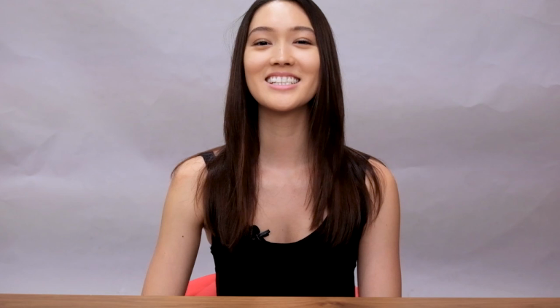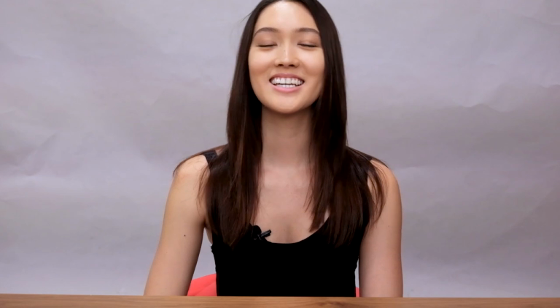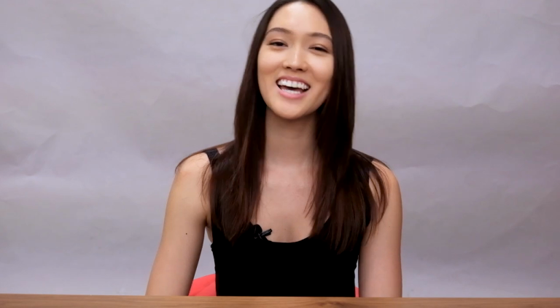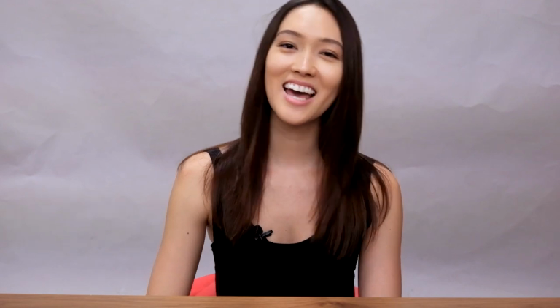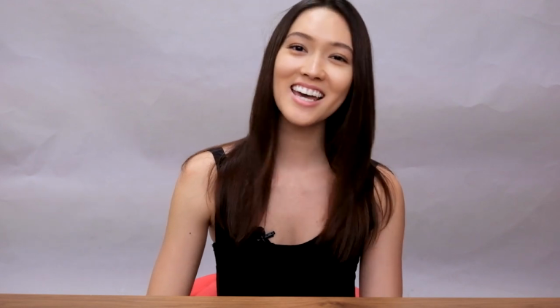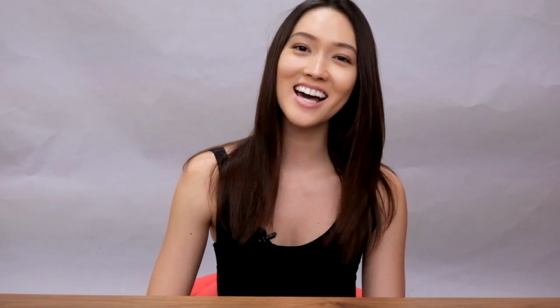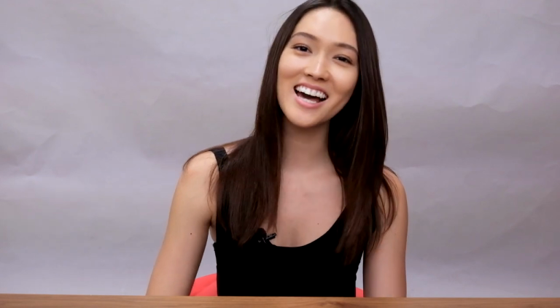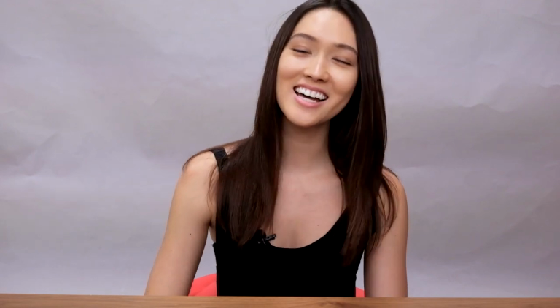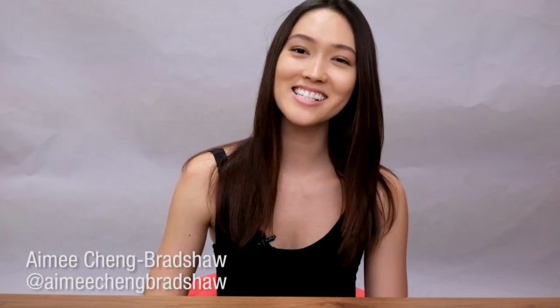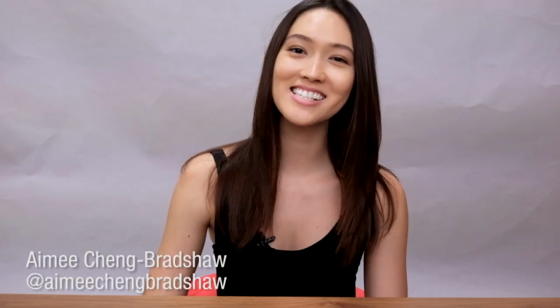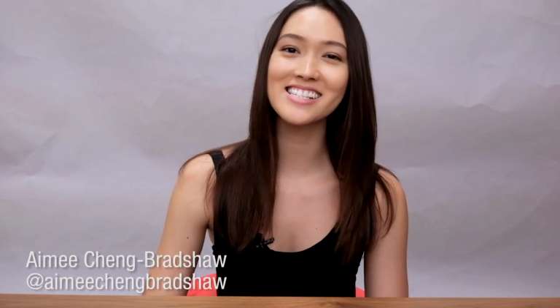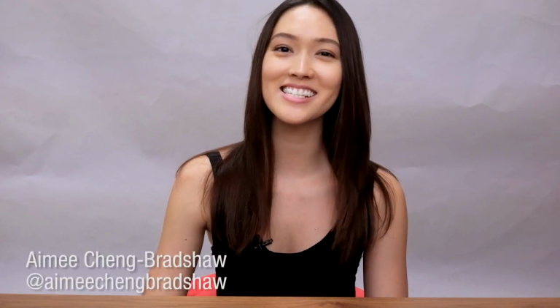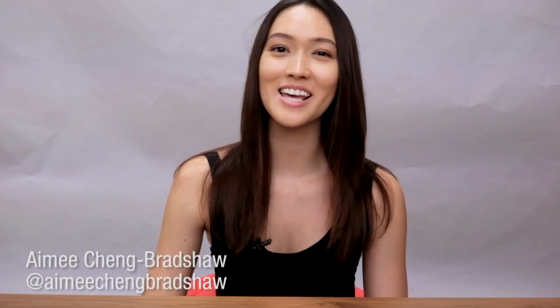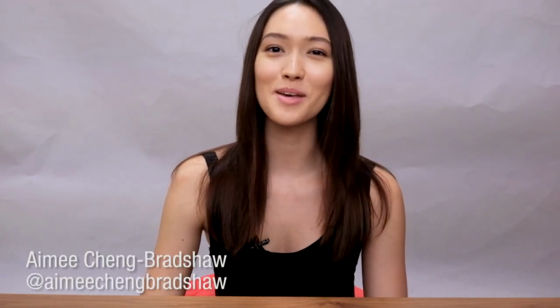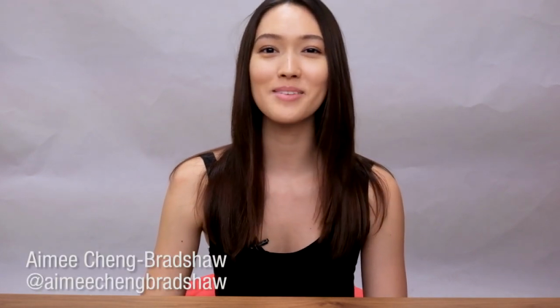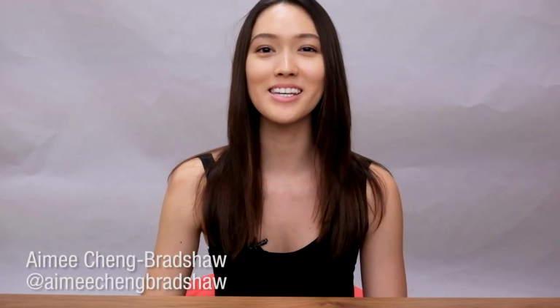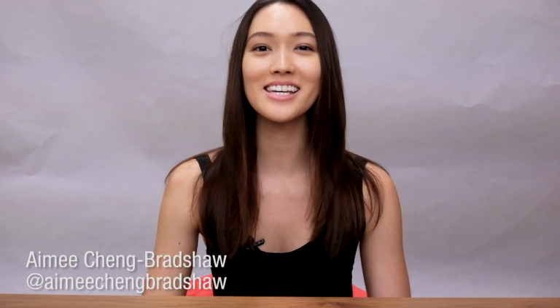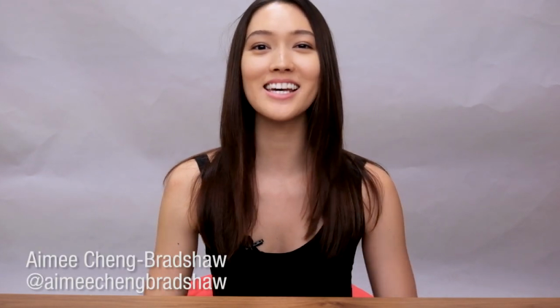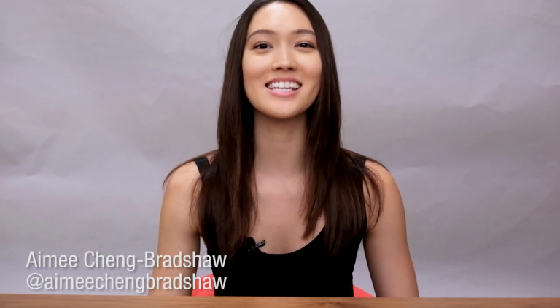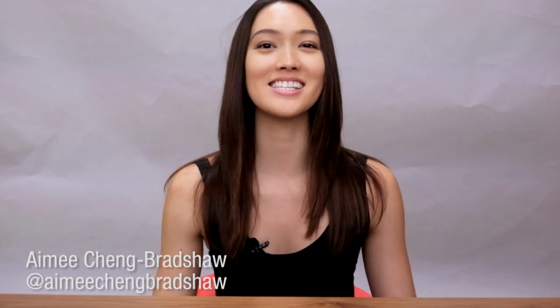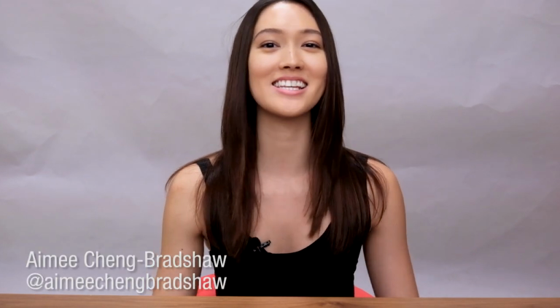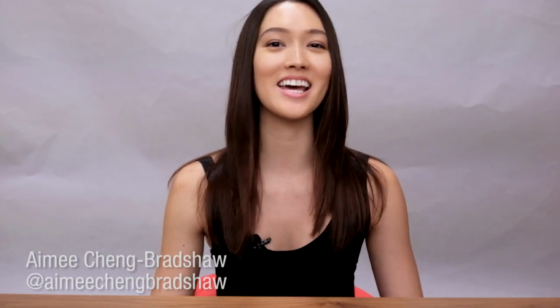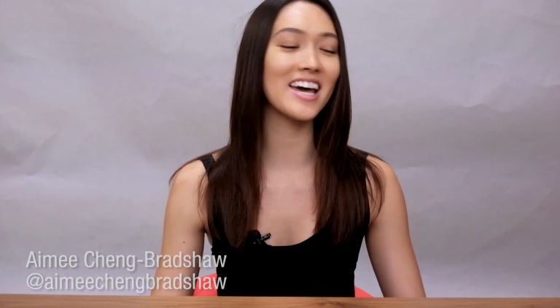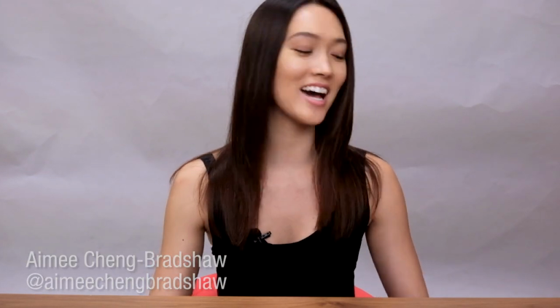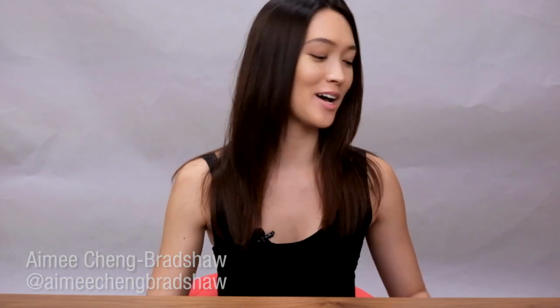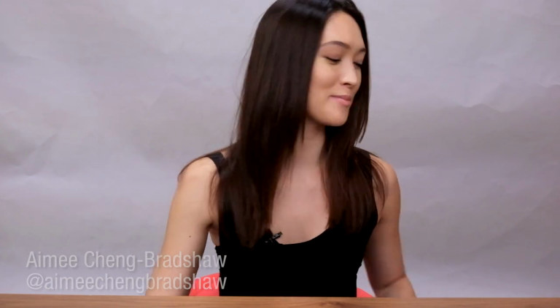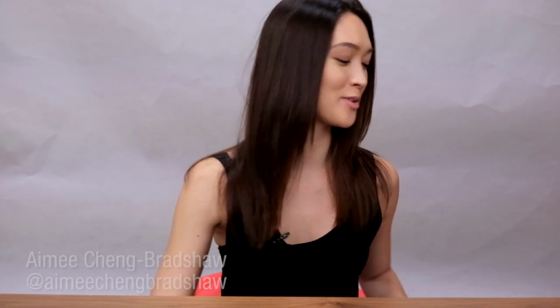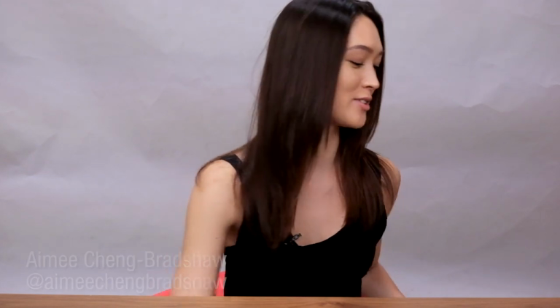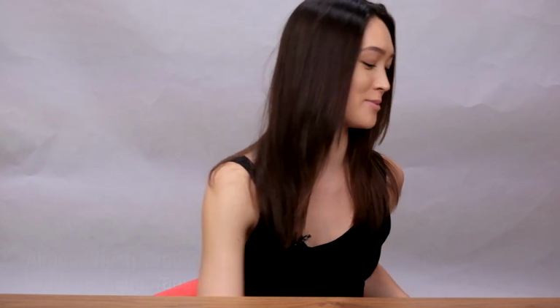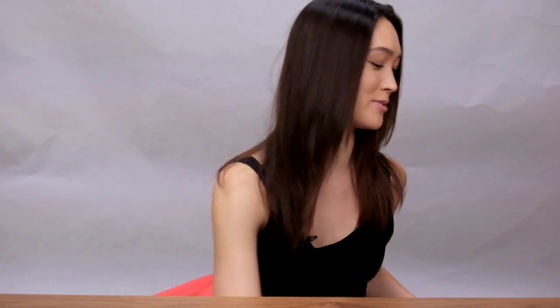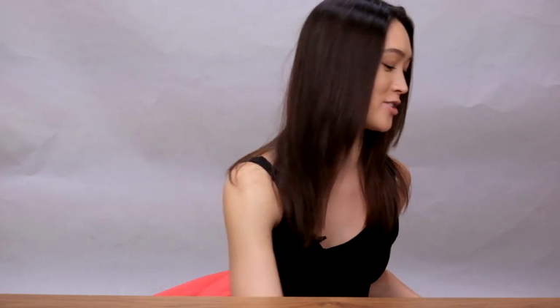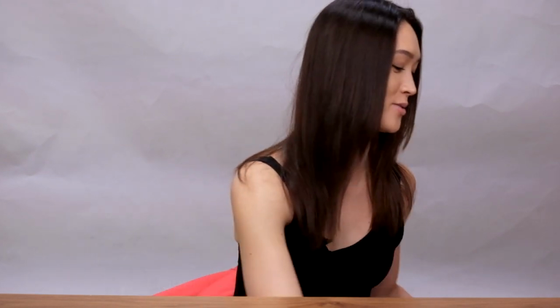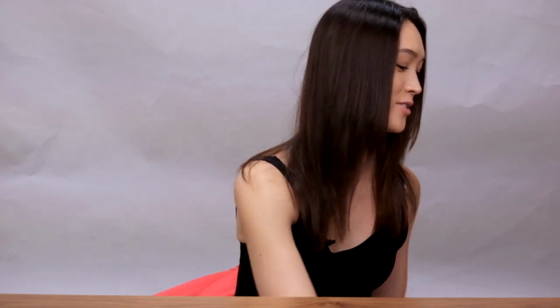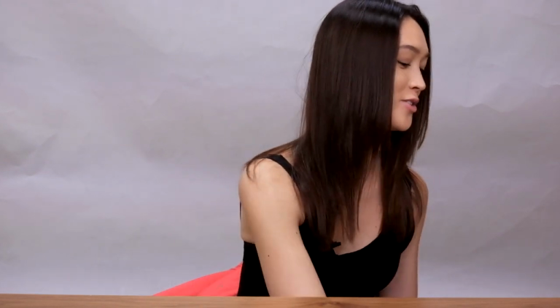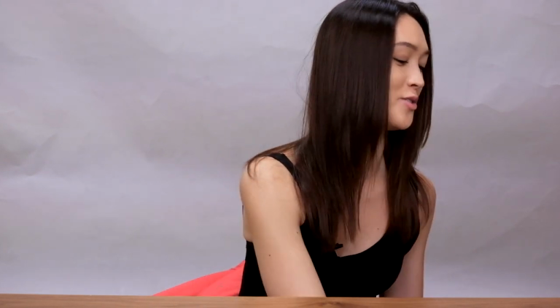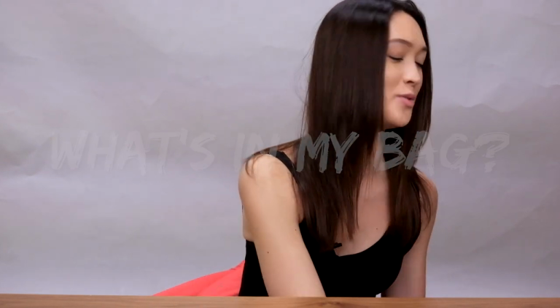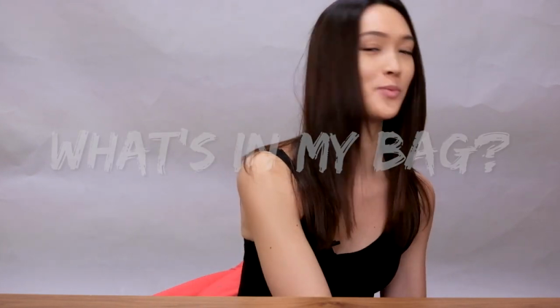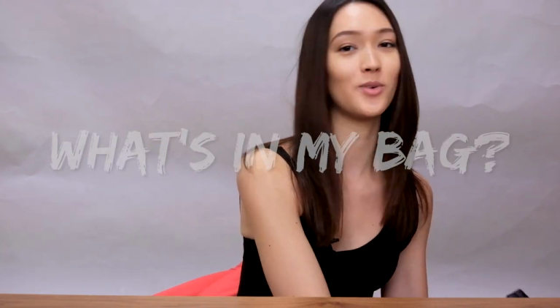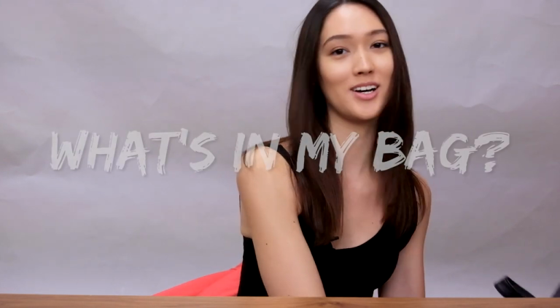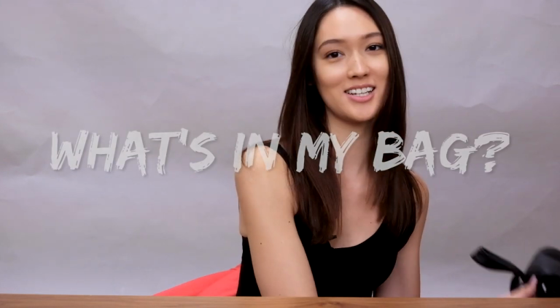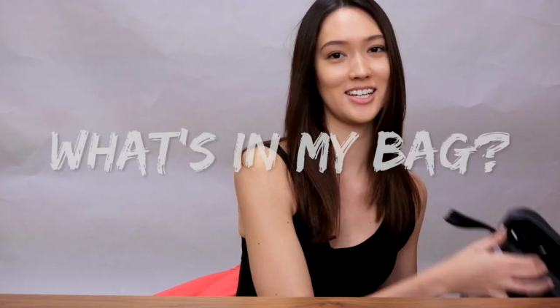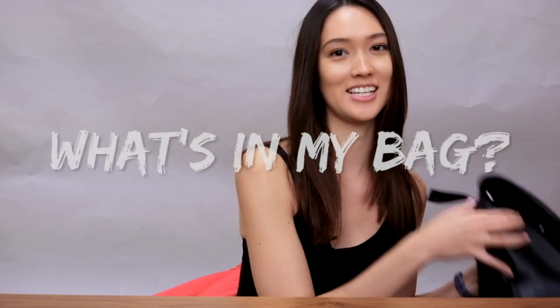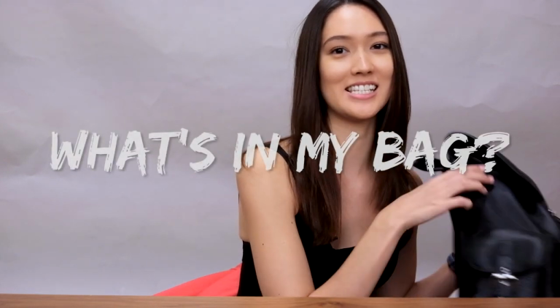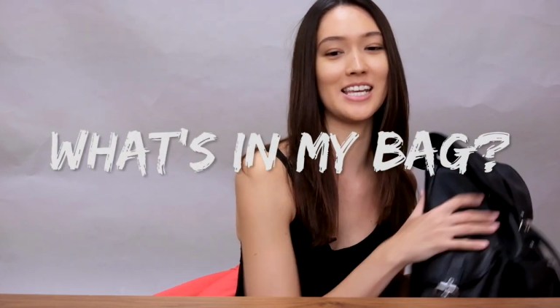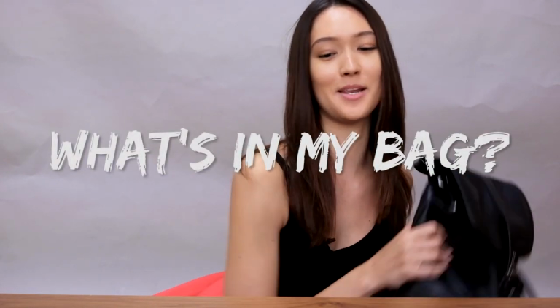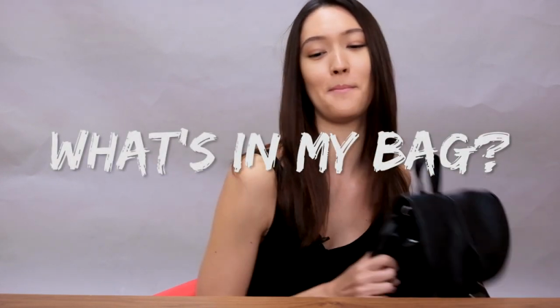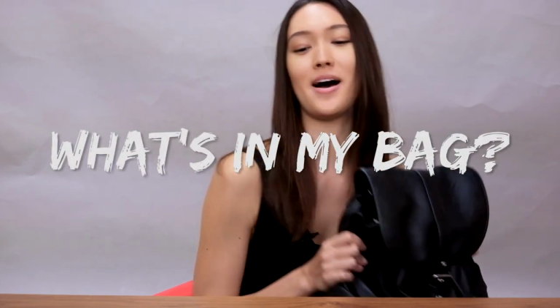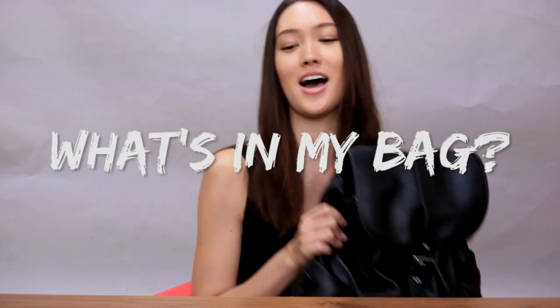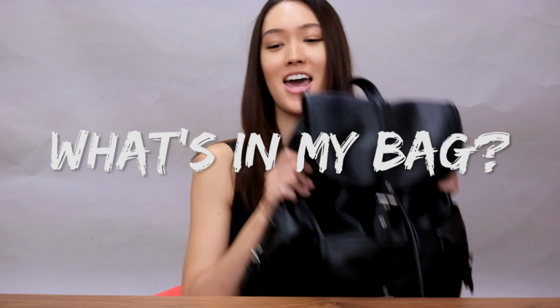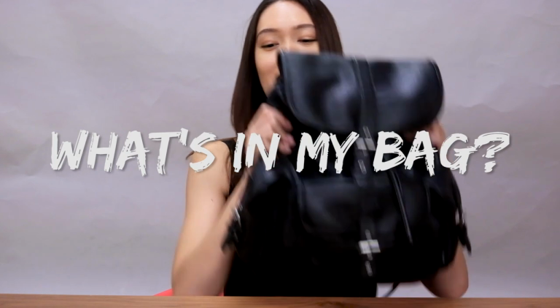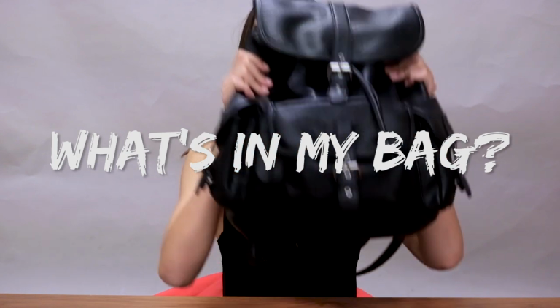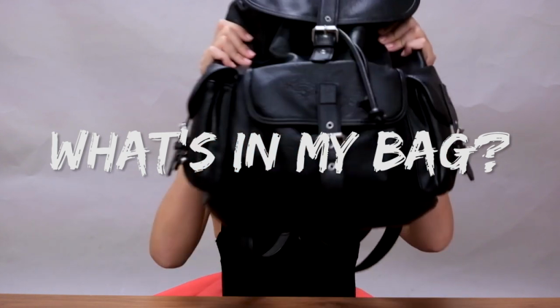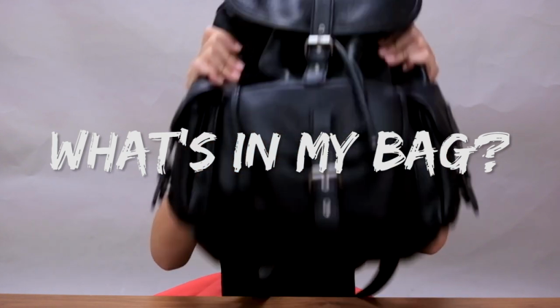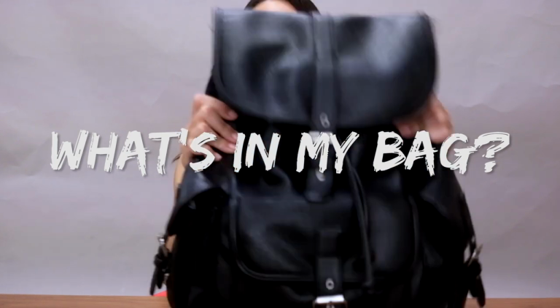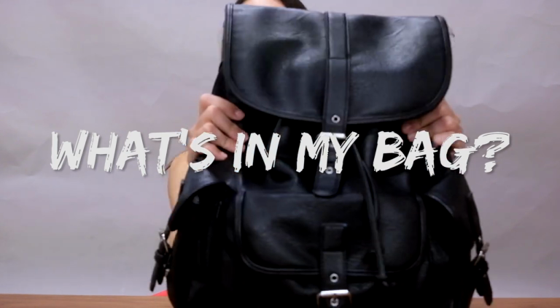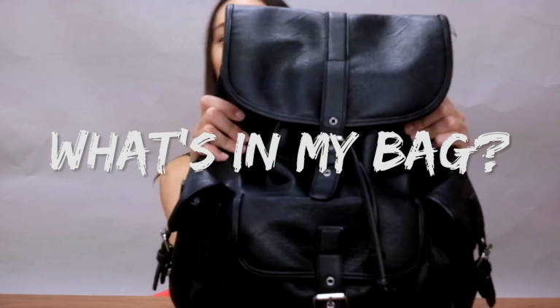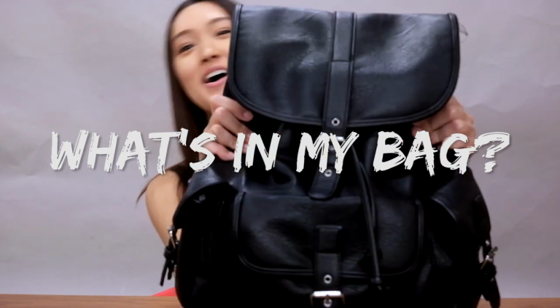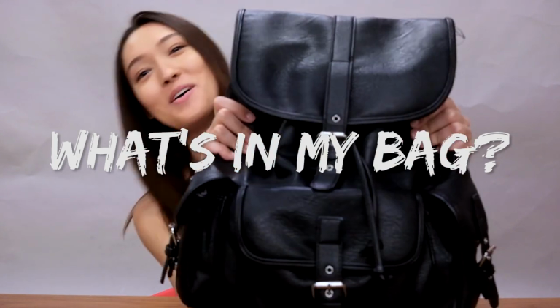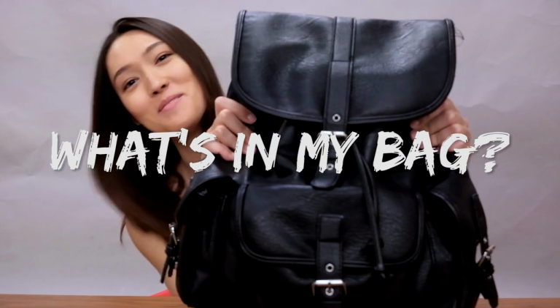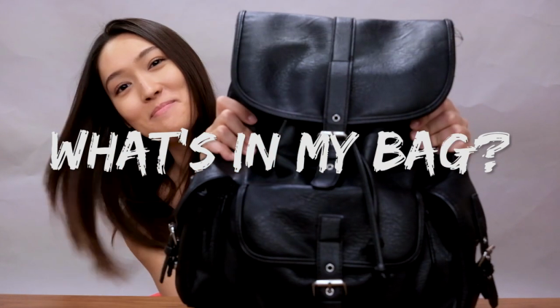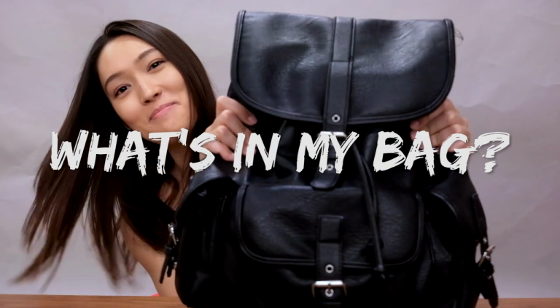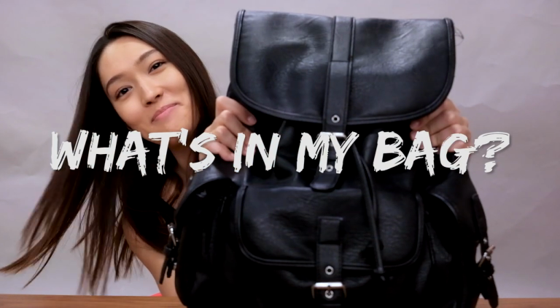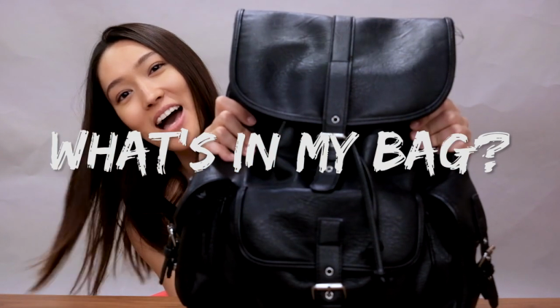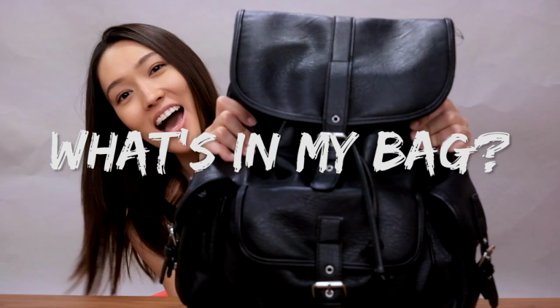Hey guys, this is Amy, and today I'm going to be showing you what is in my bag.